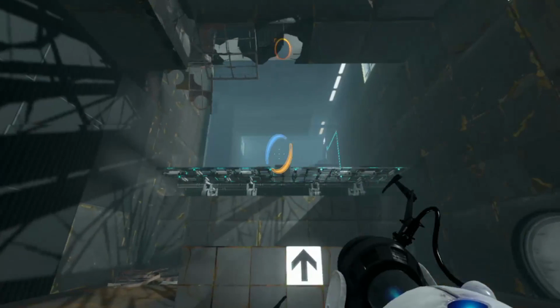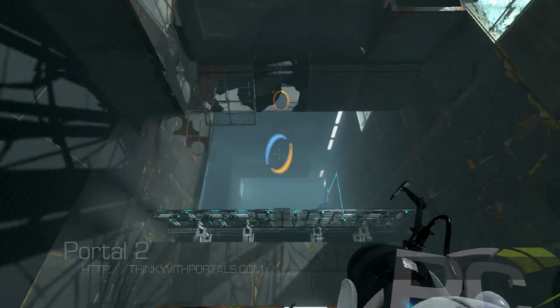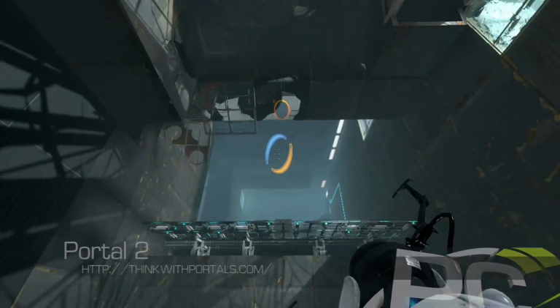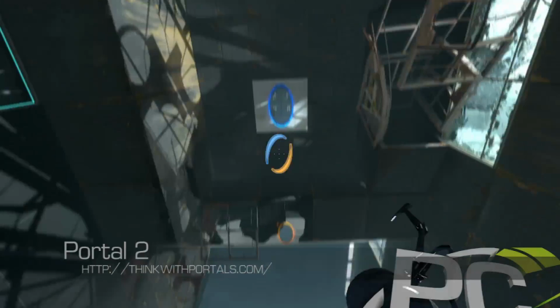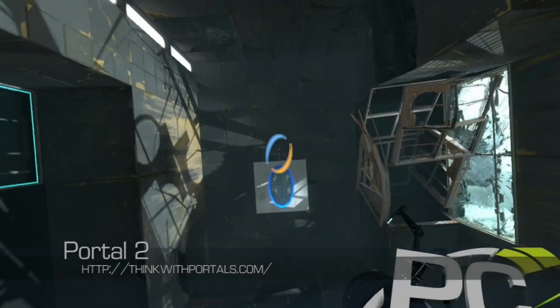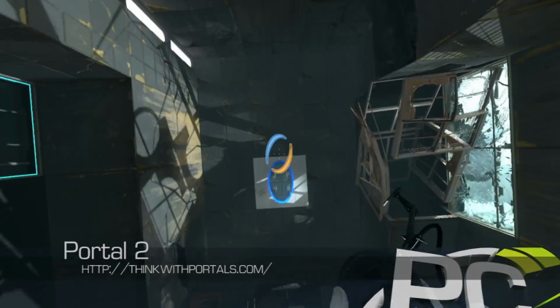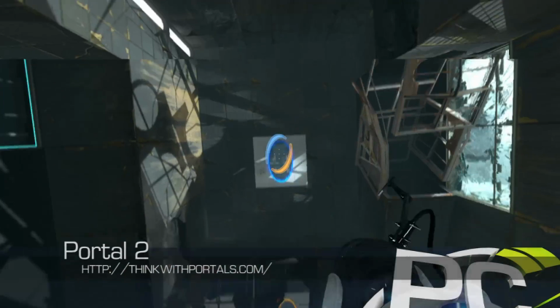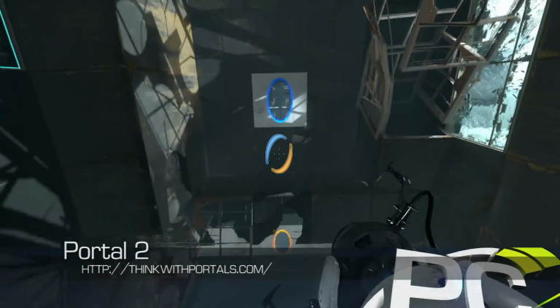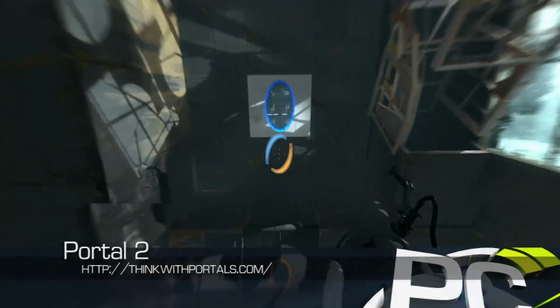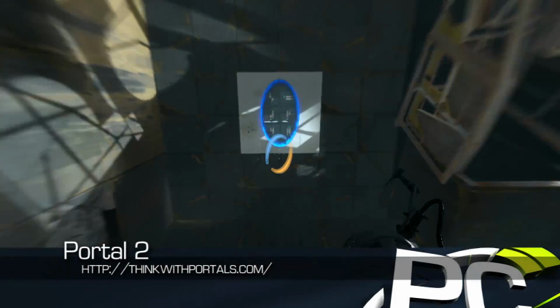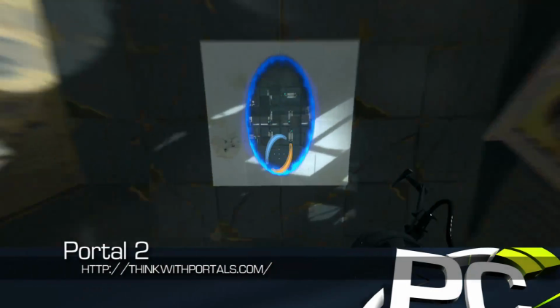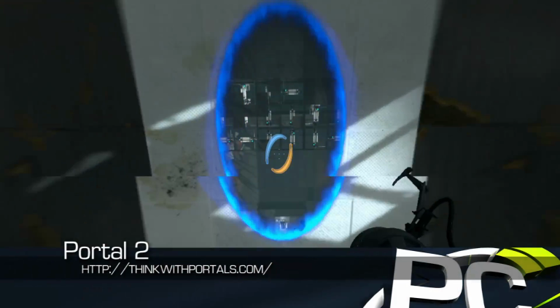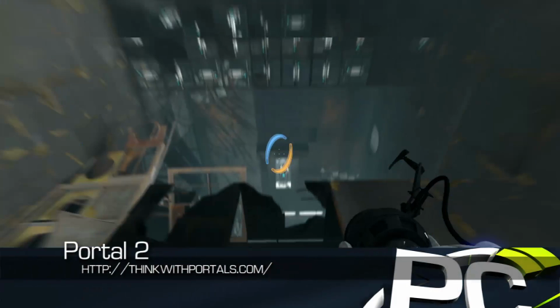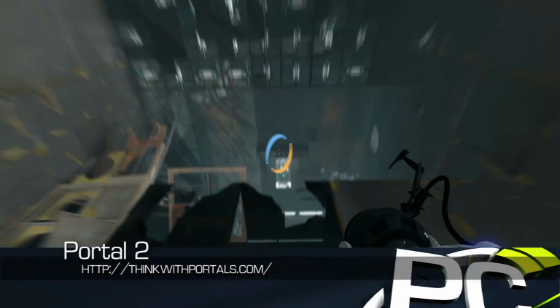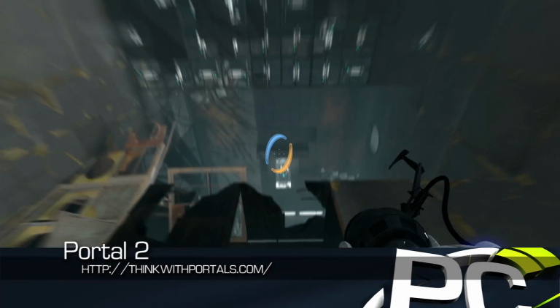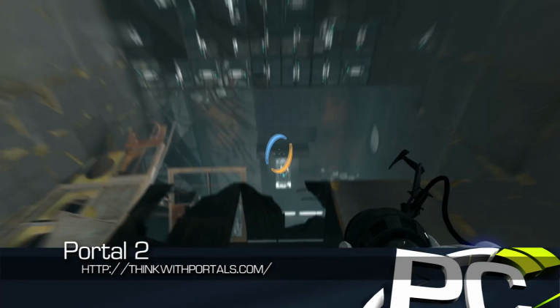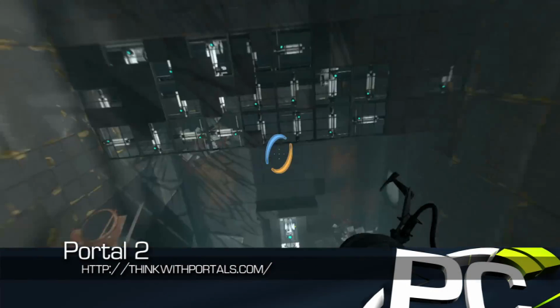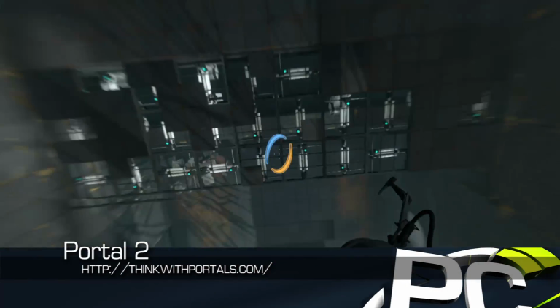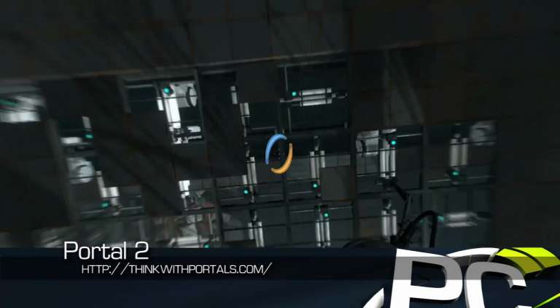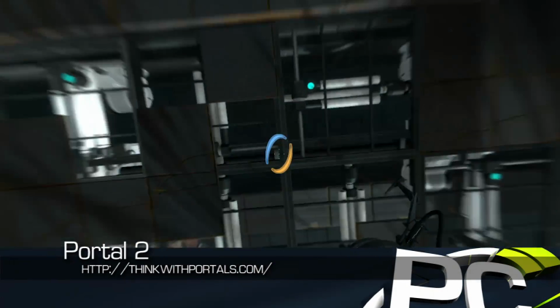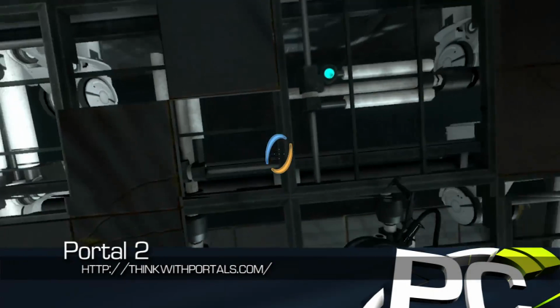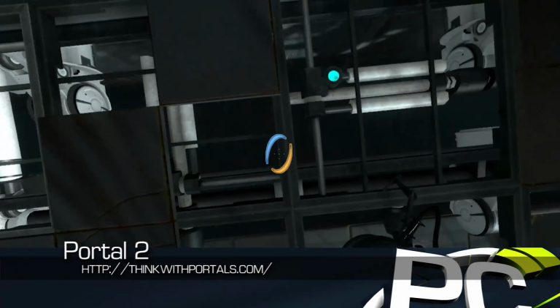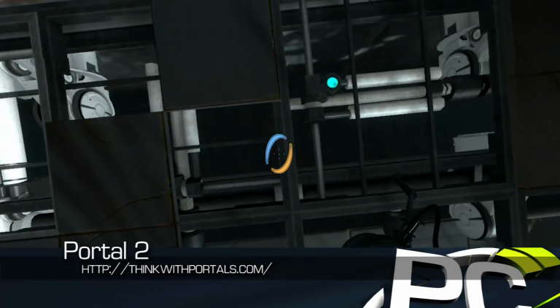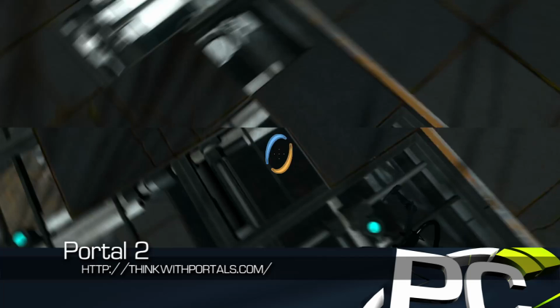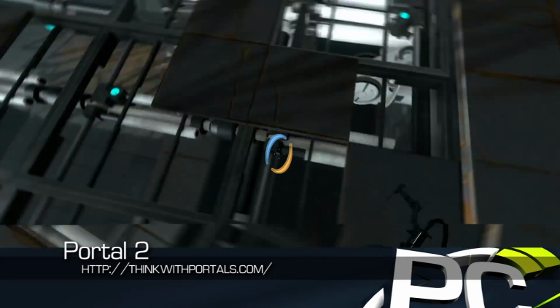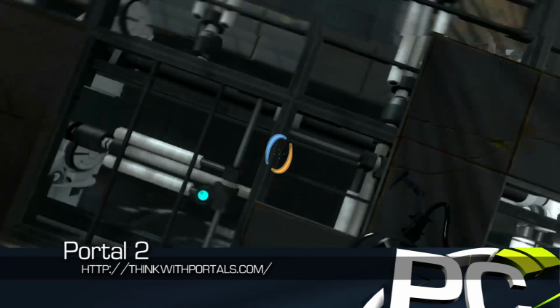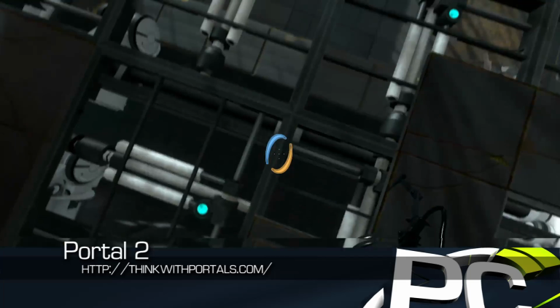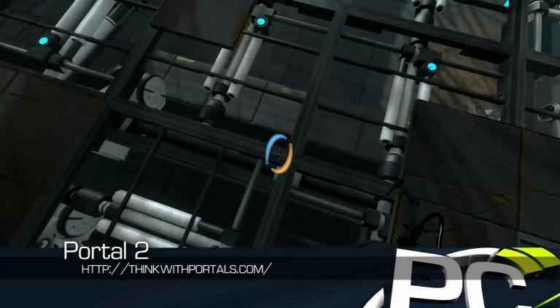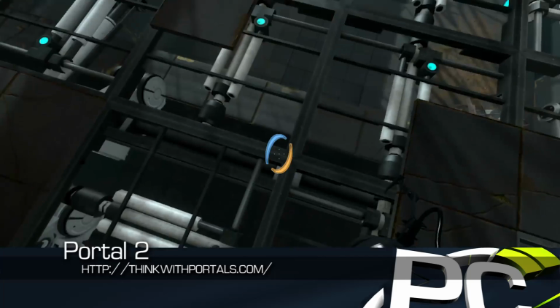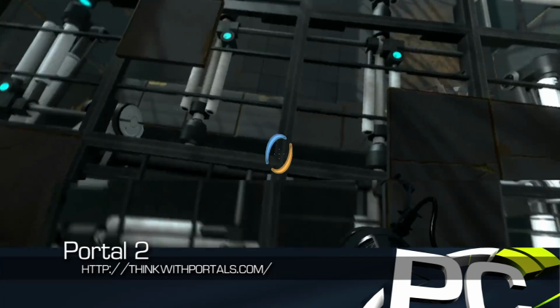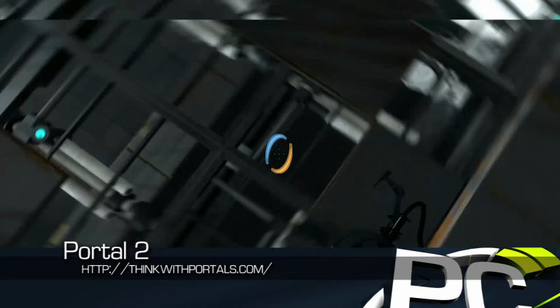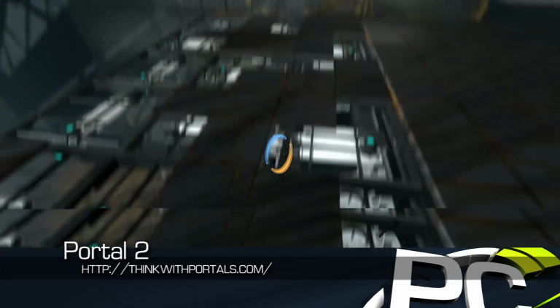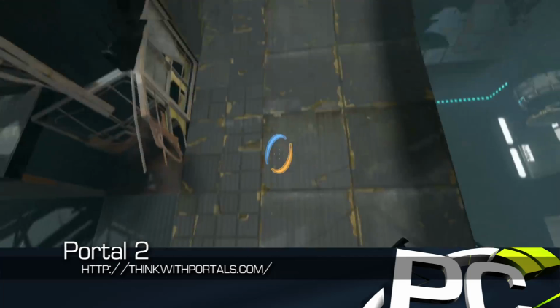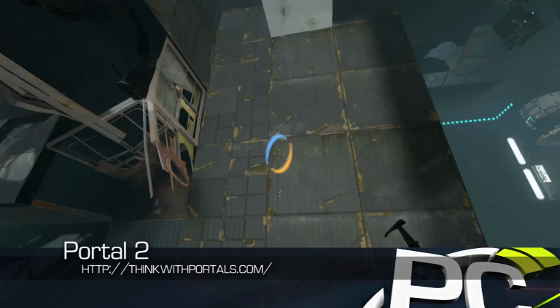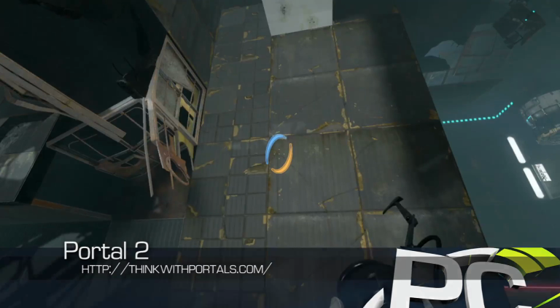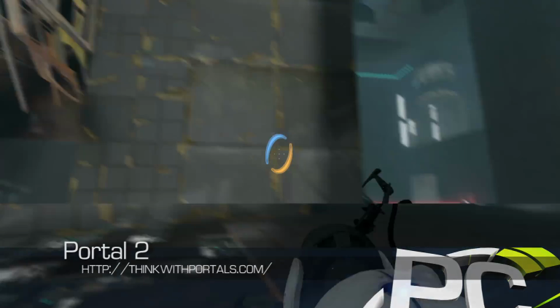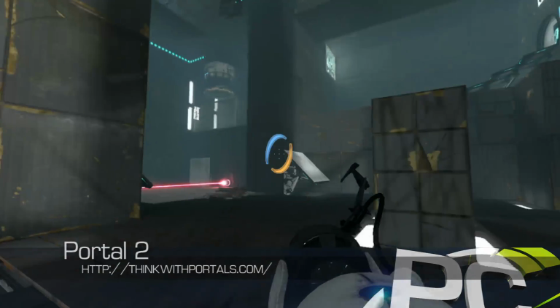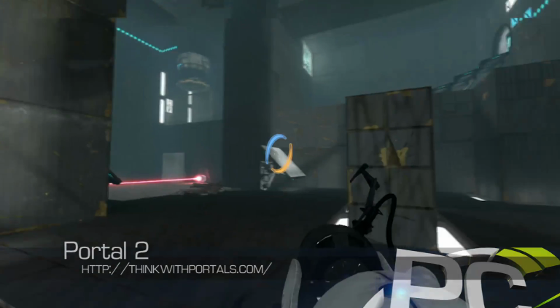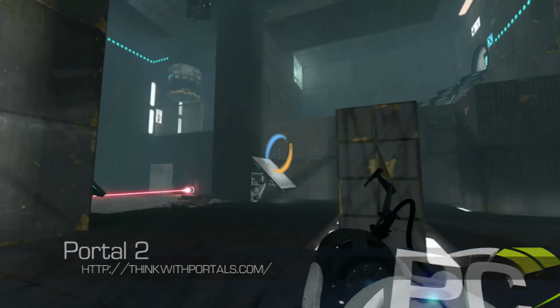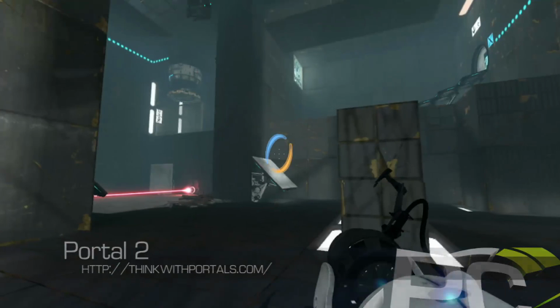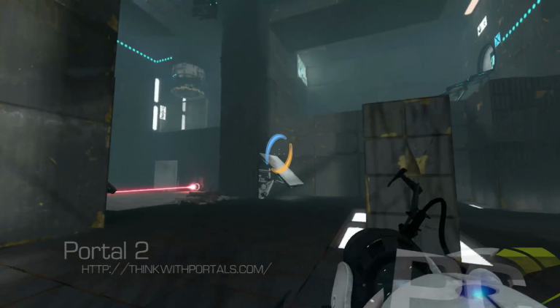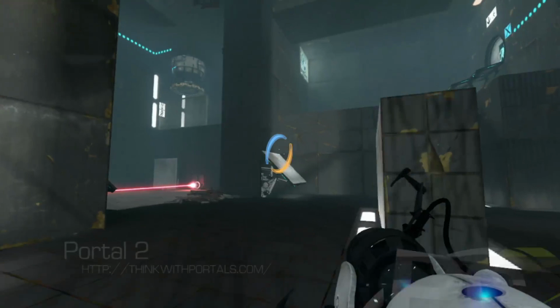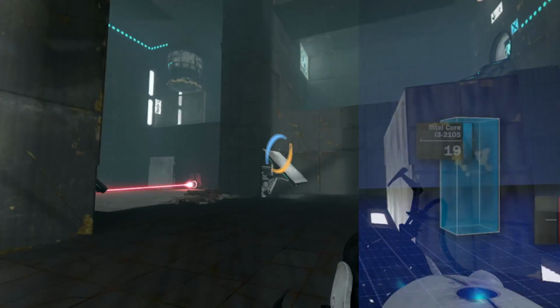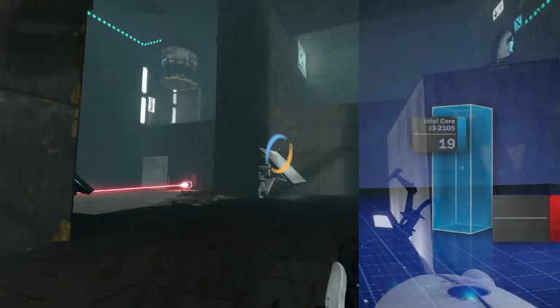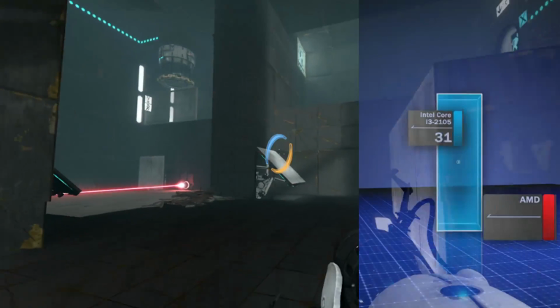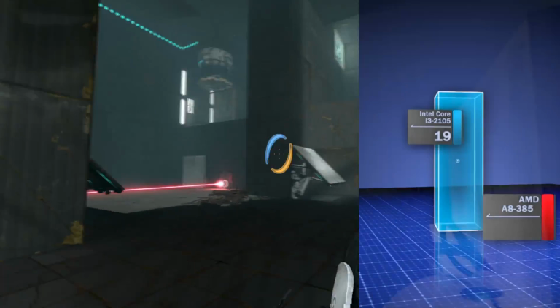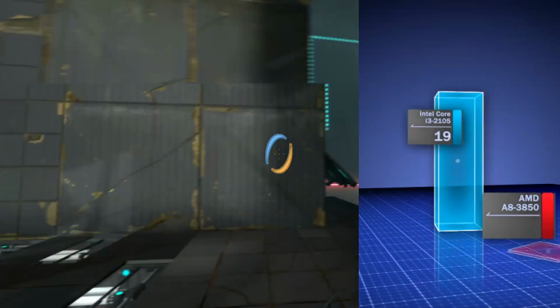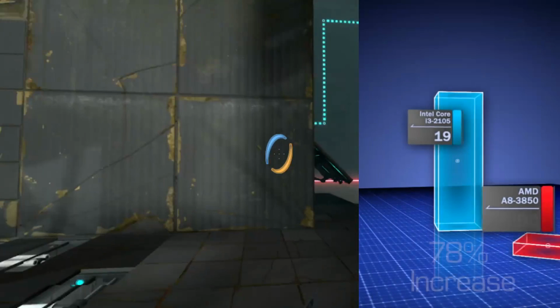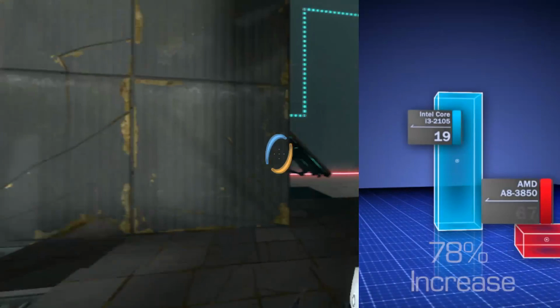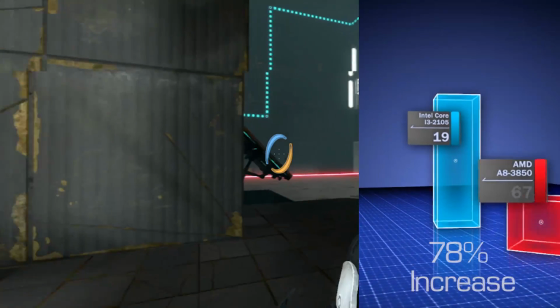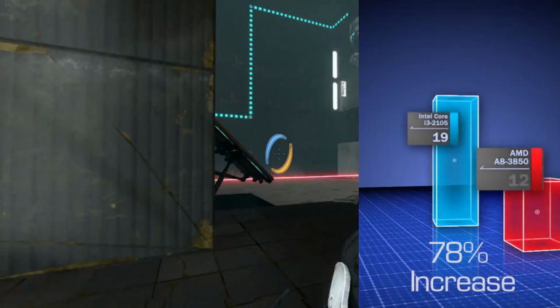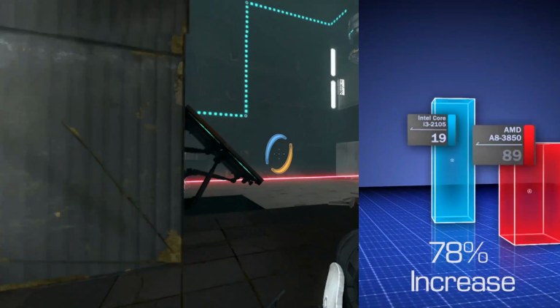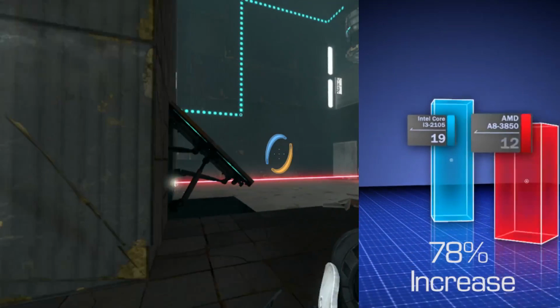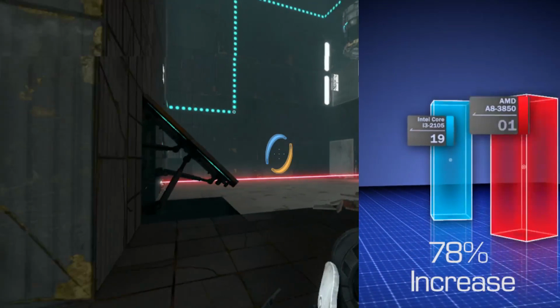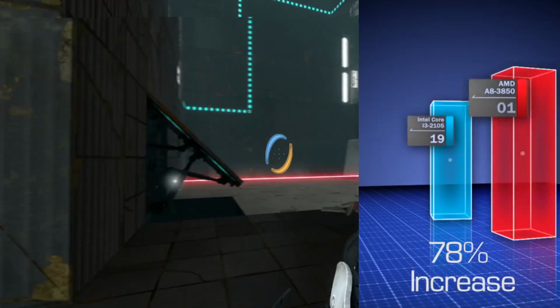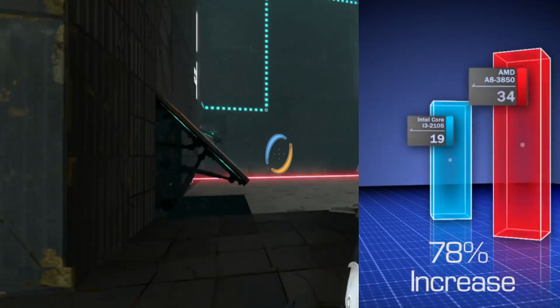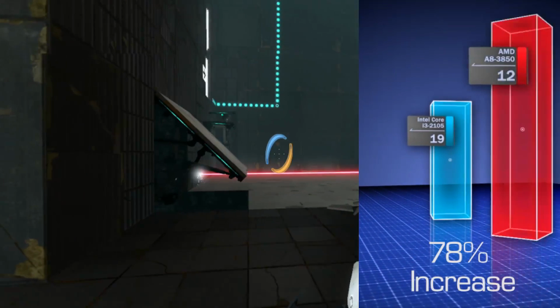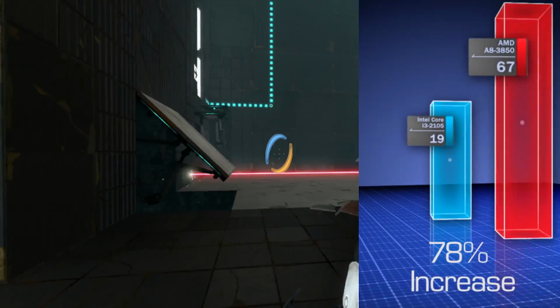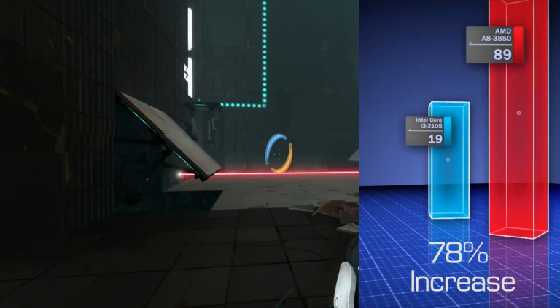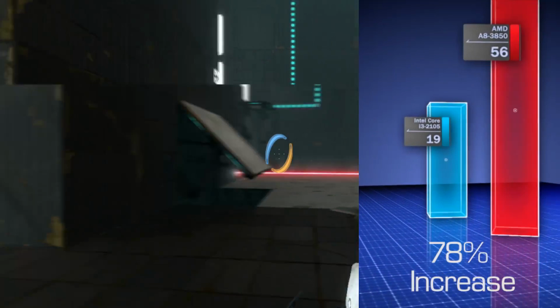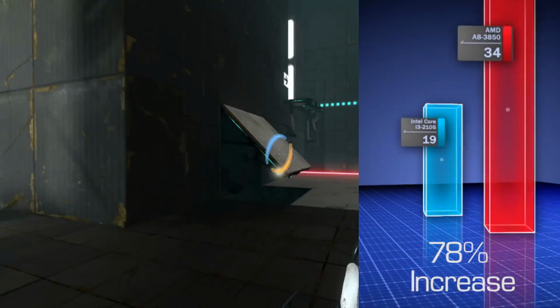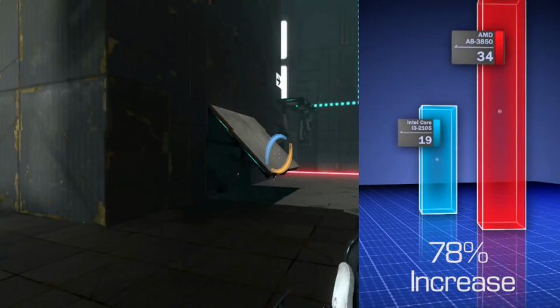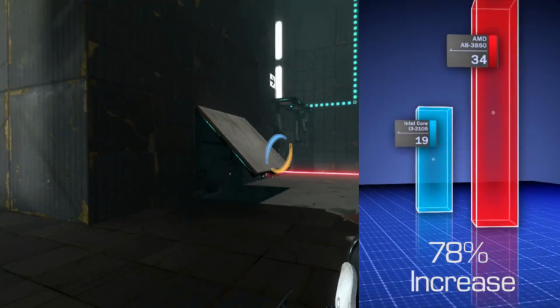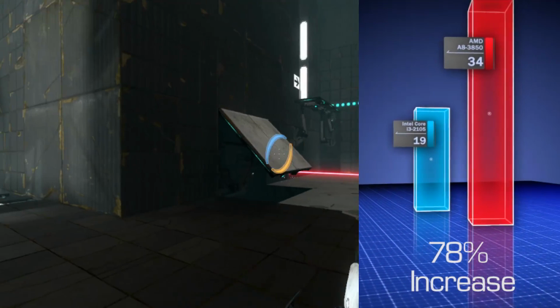Valve's Portal 2 was easily a best-of-the-year candidate, and again at 1080p, the AMD processor graphics are about 78% faster.